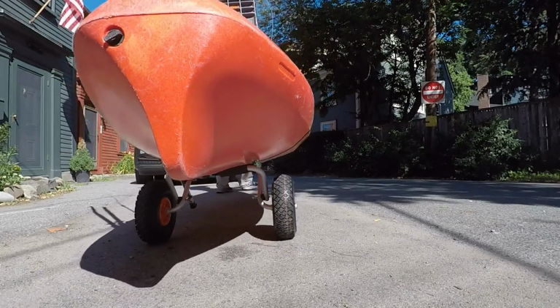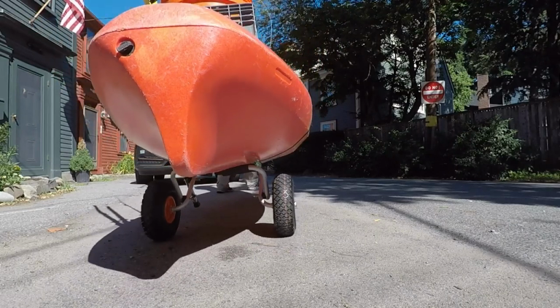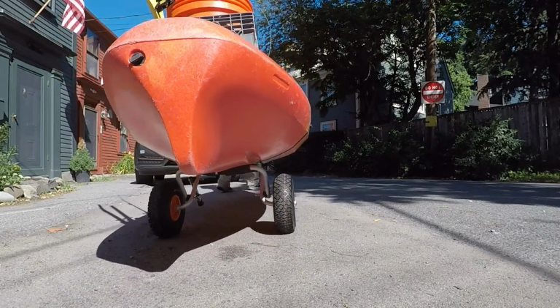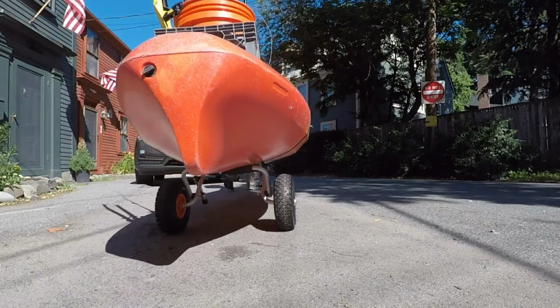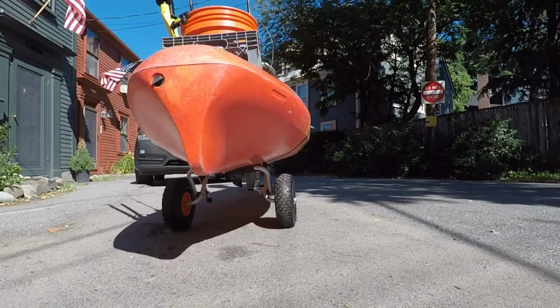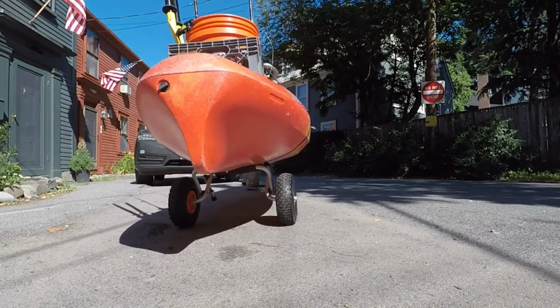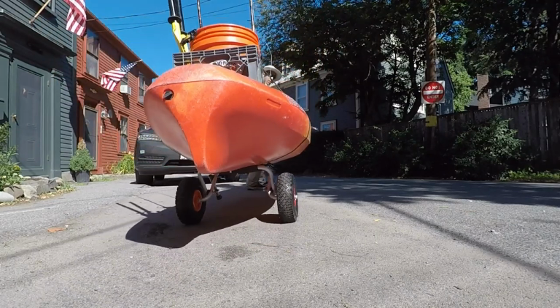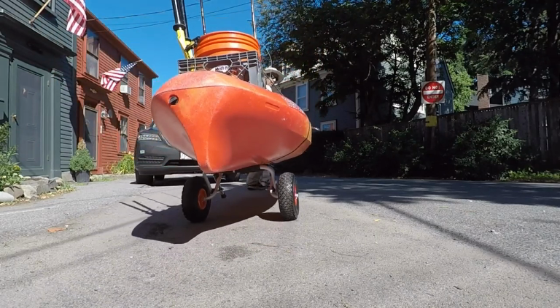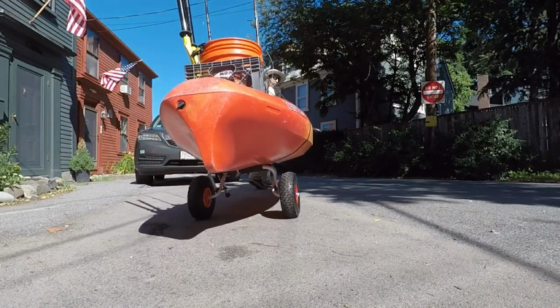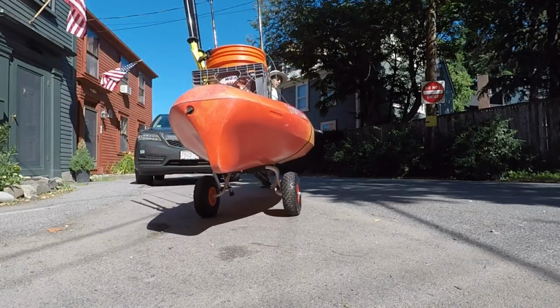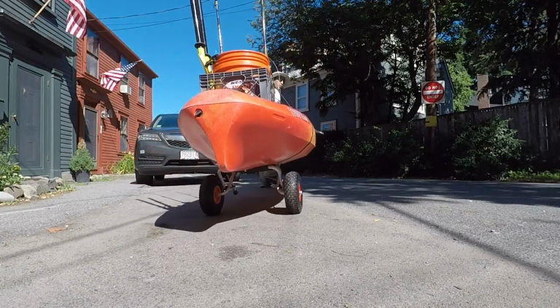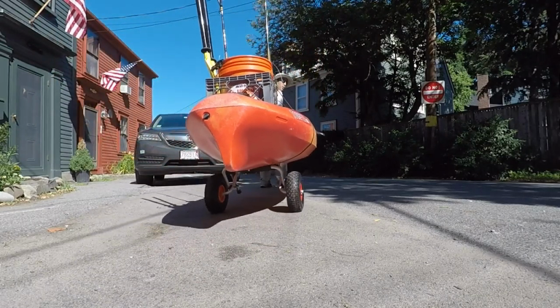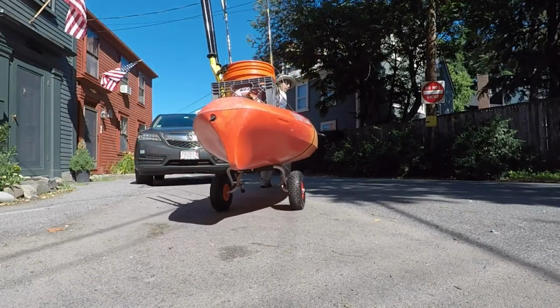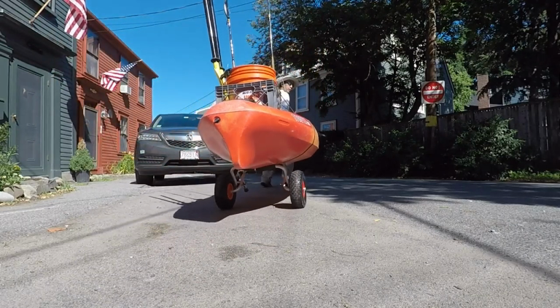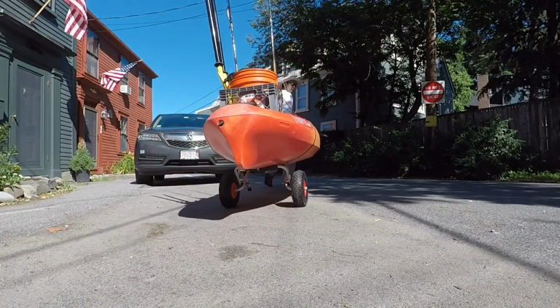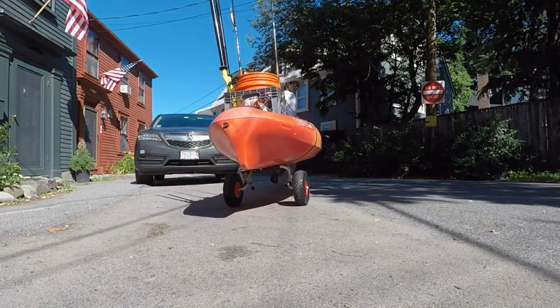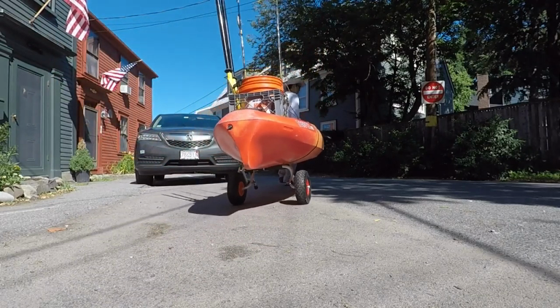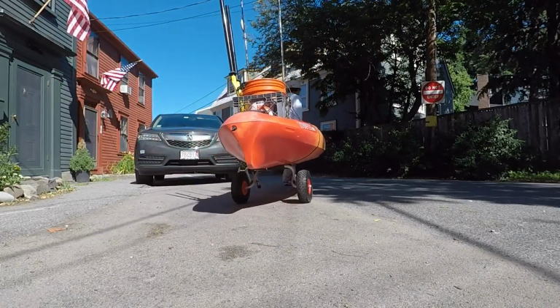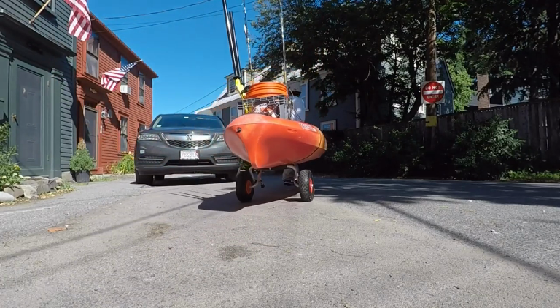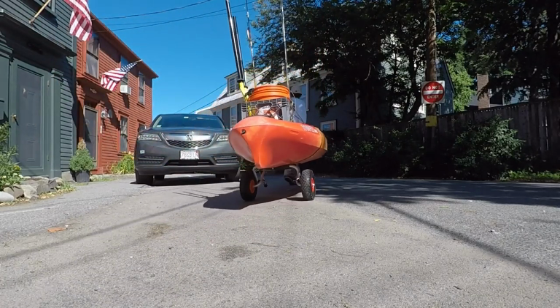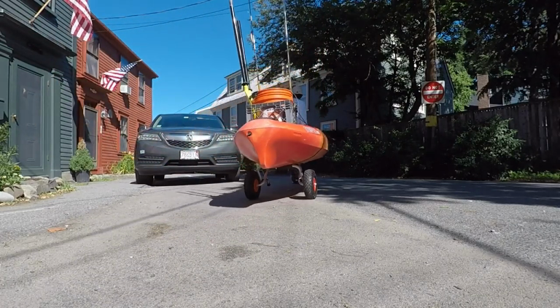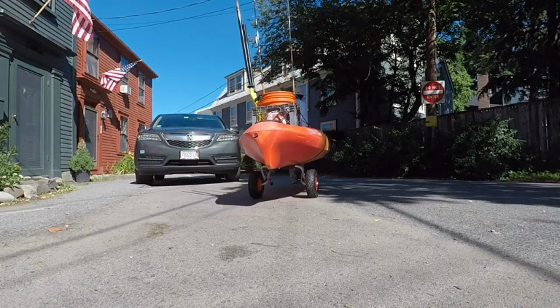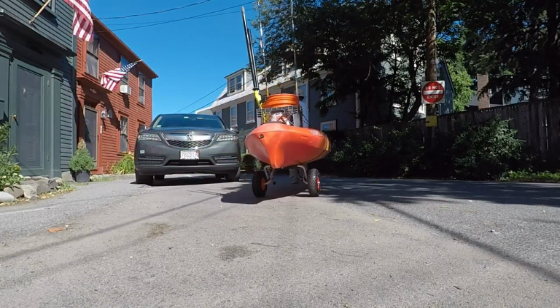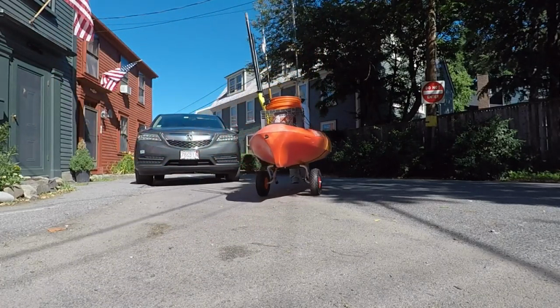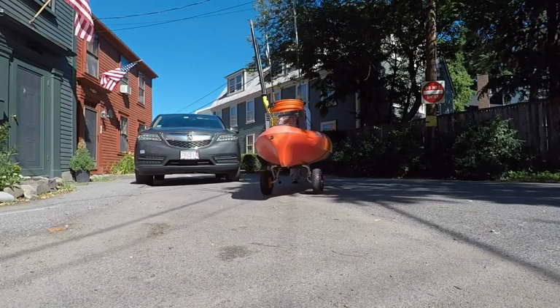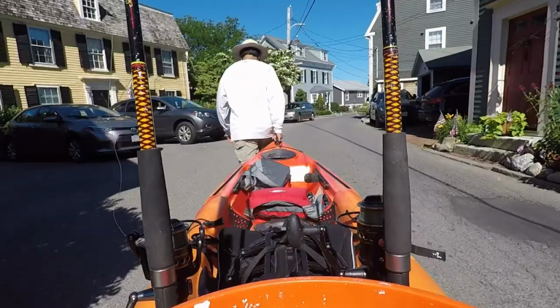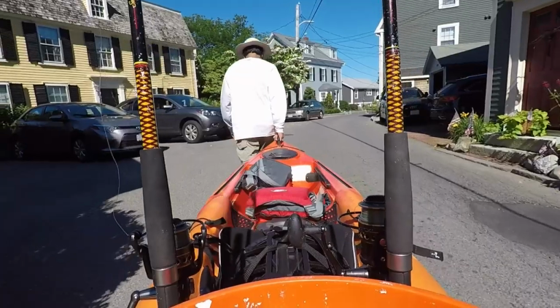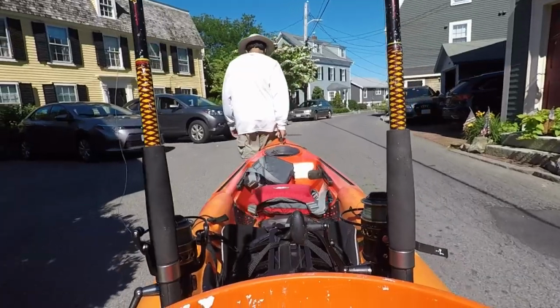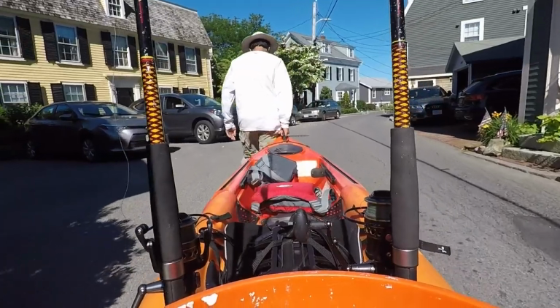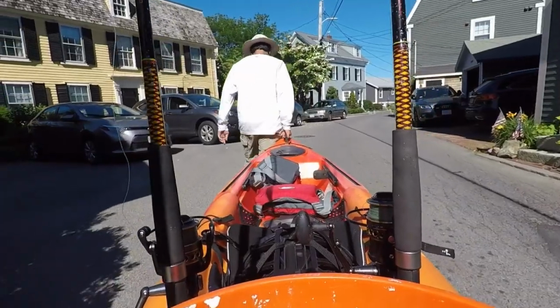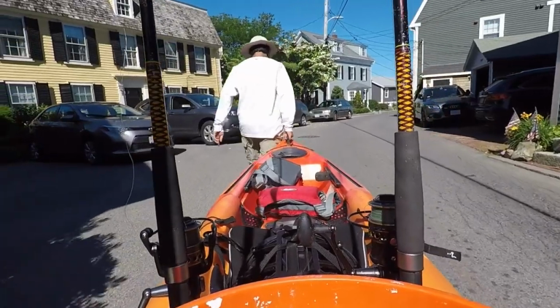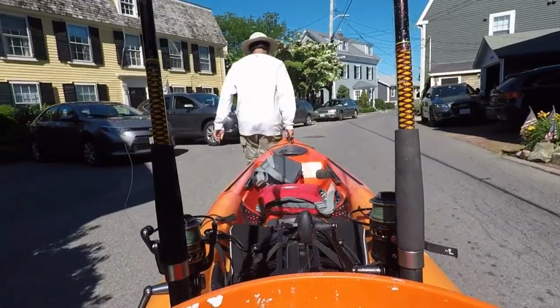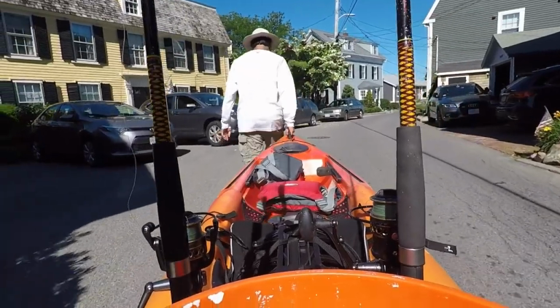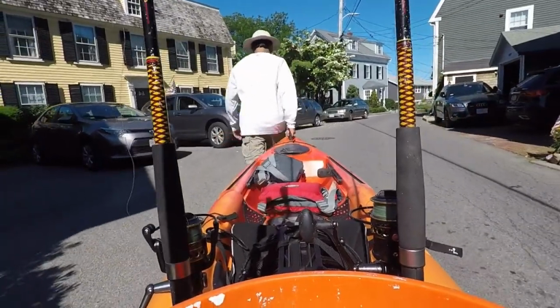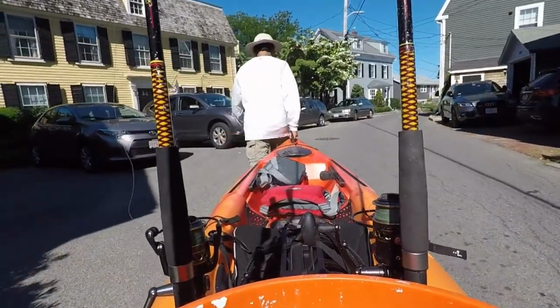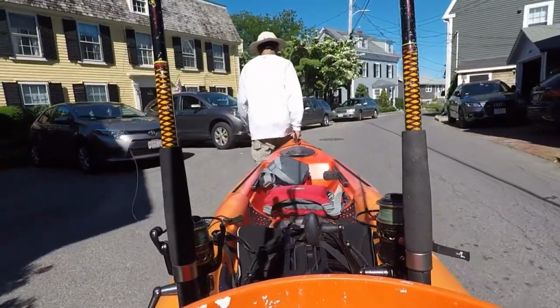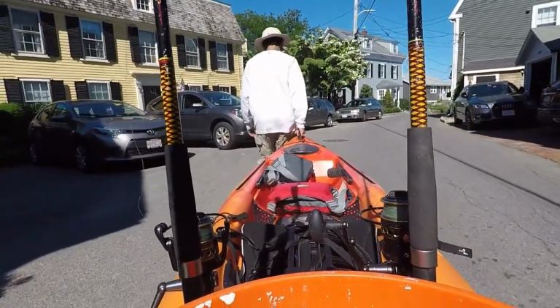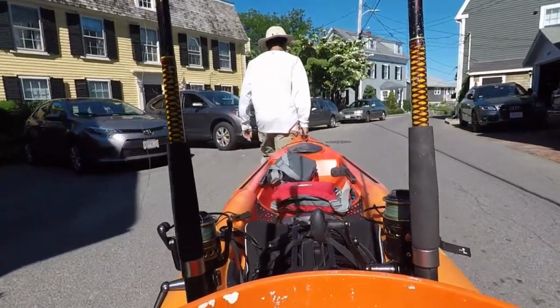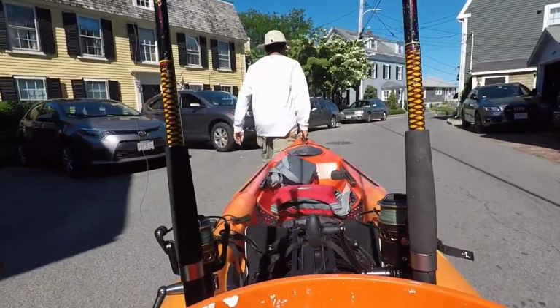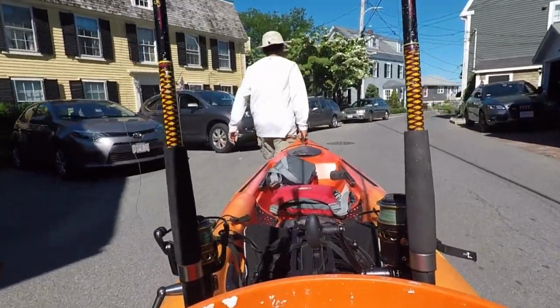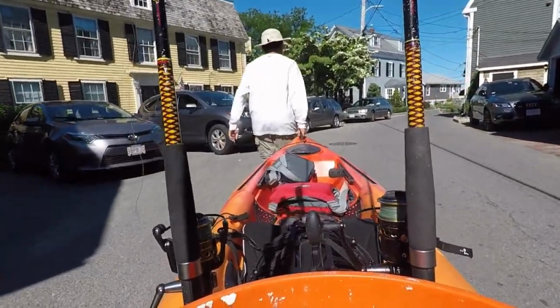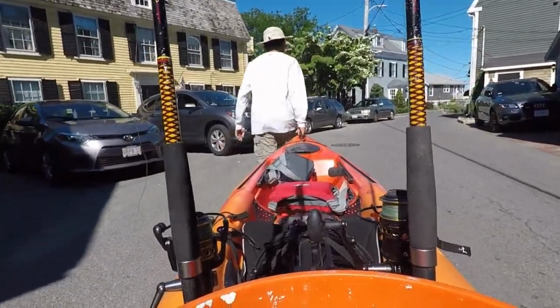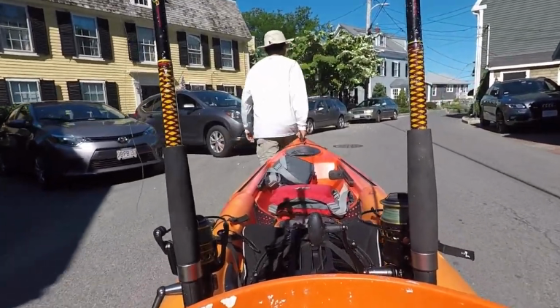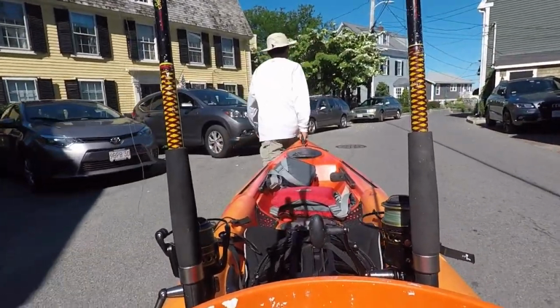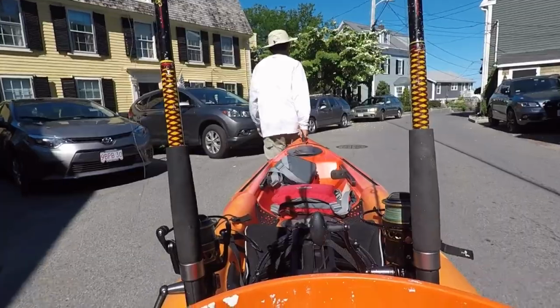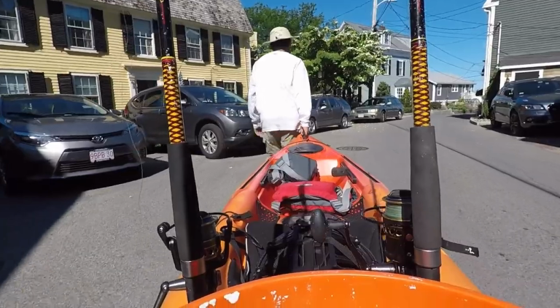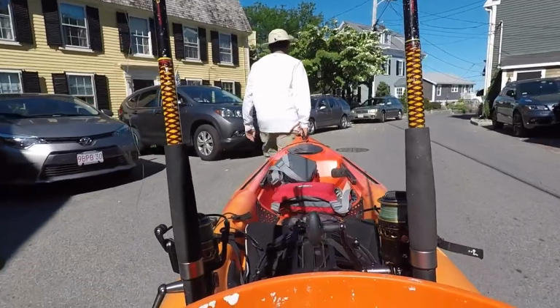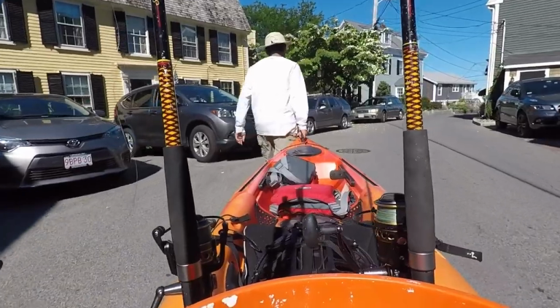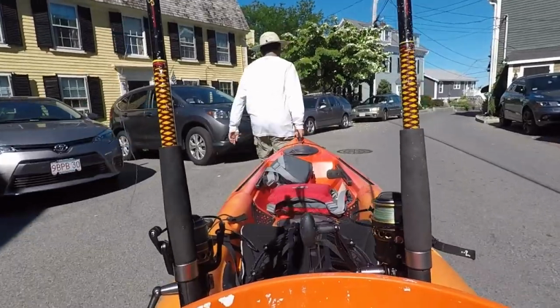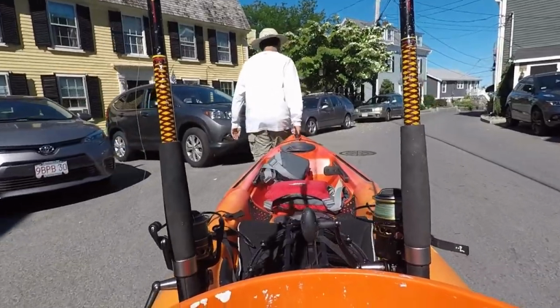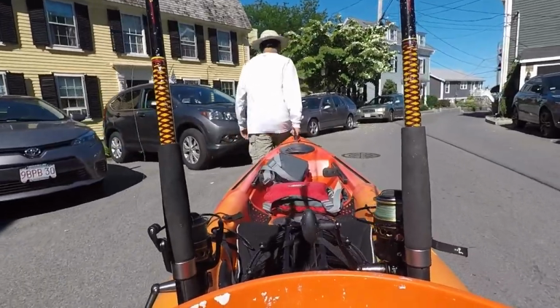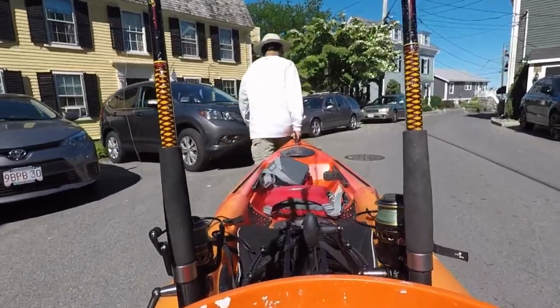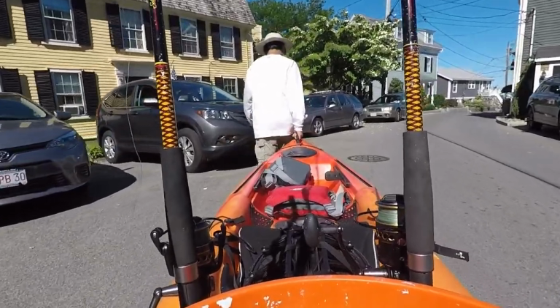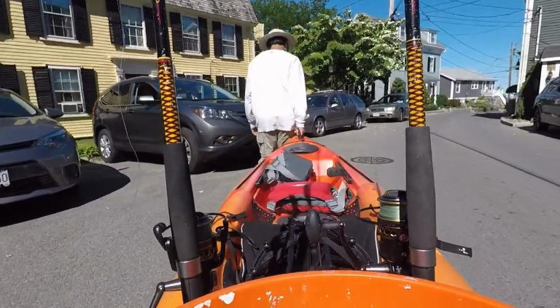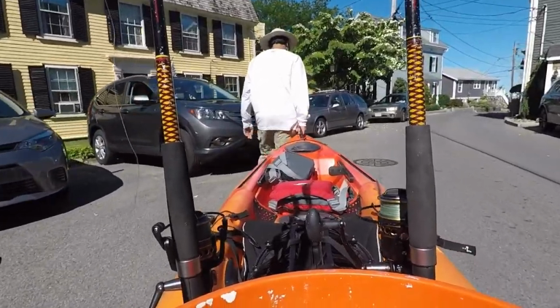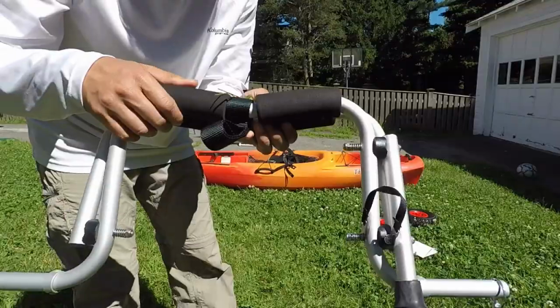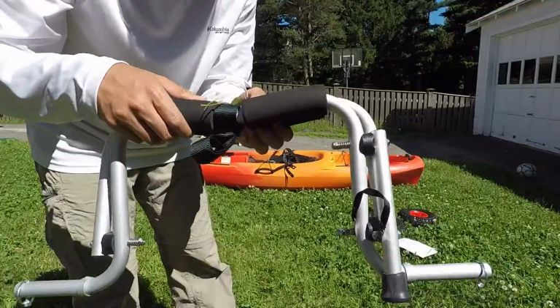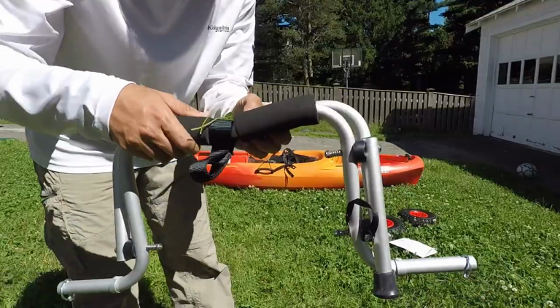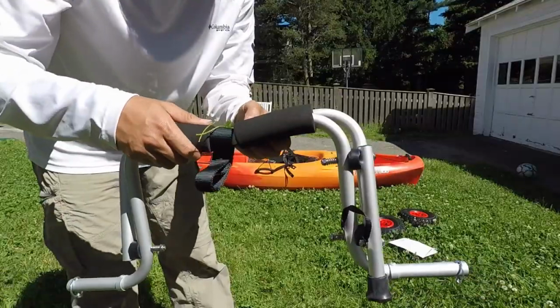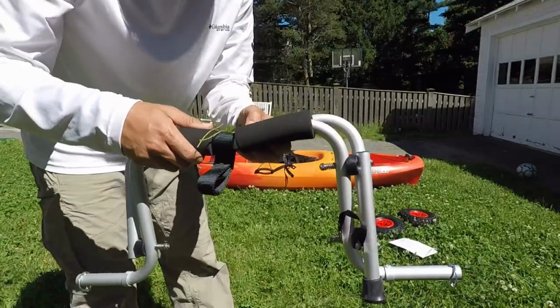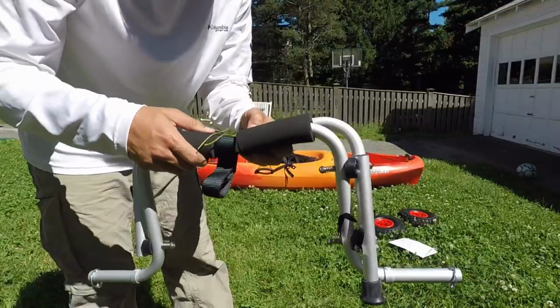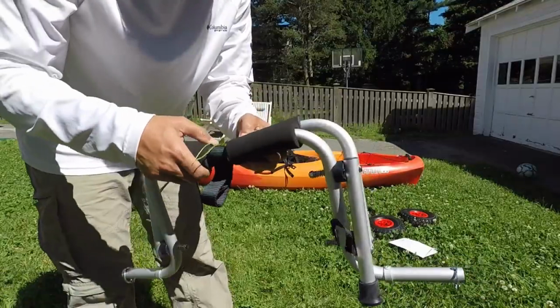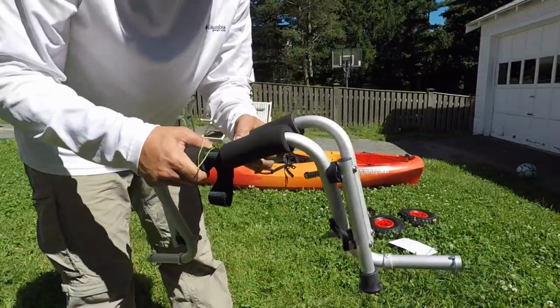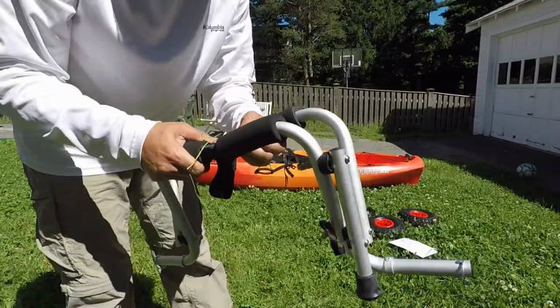In this kayak fishing trip, I'm using a kayak cart which allows you to roll your kayak on wheels when you have to move it over long distances.